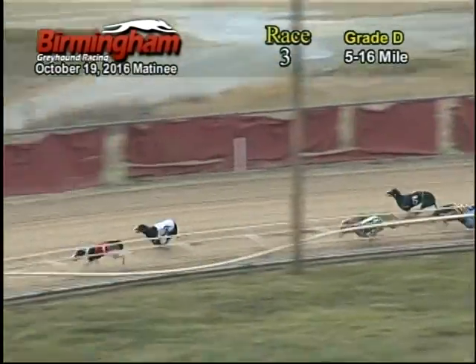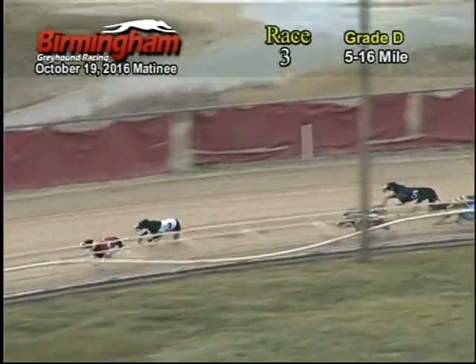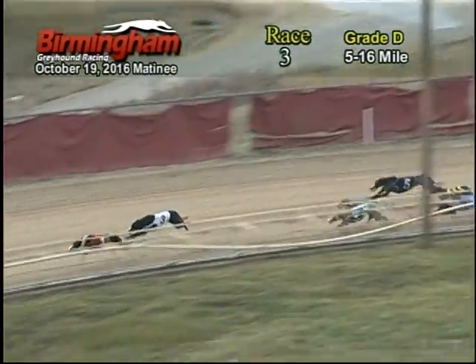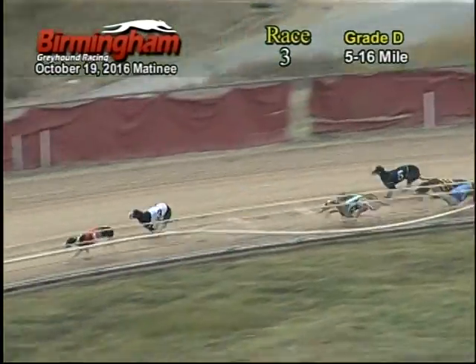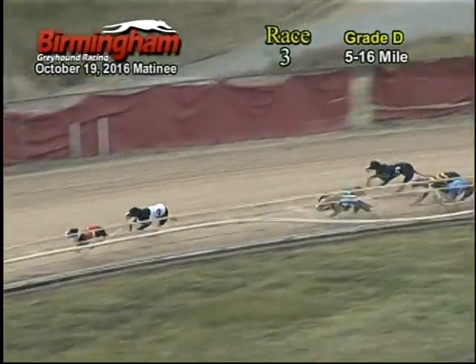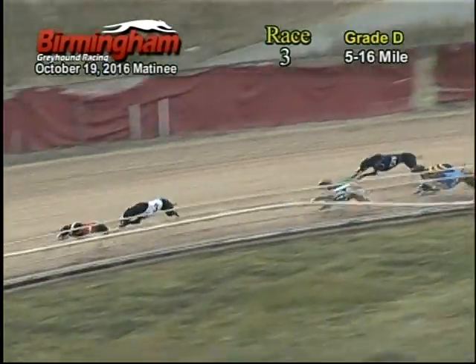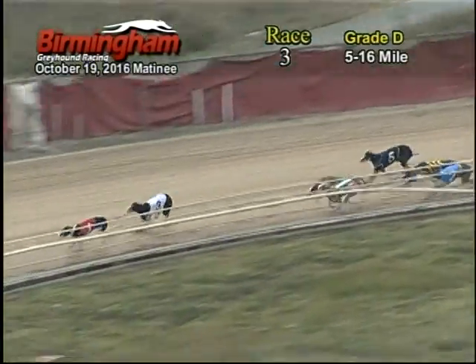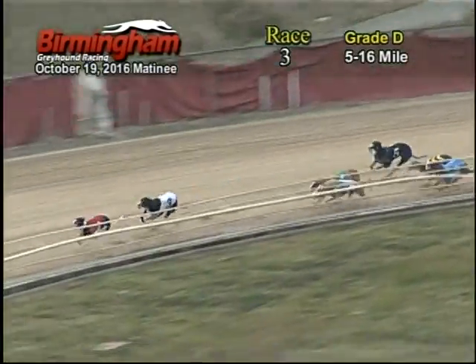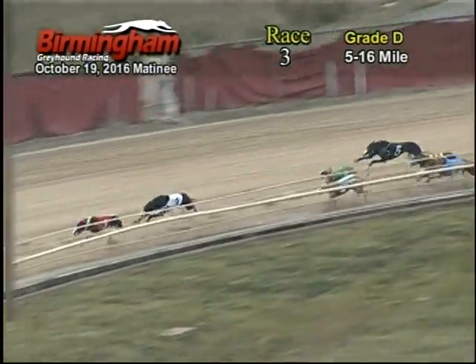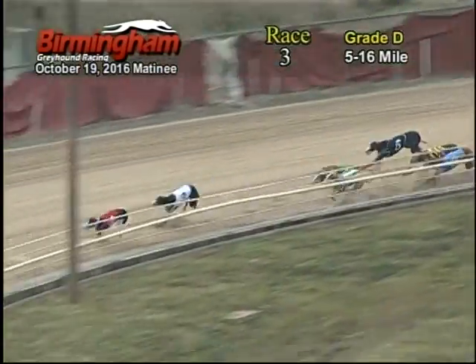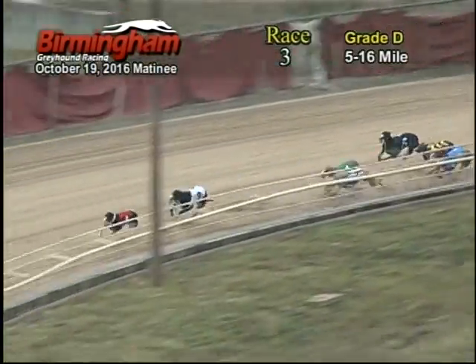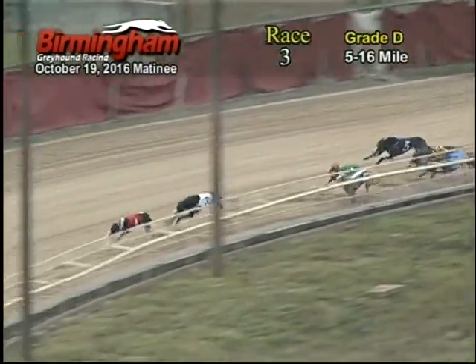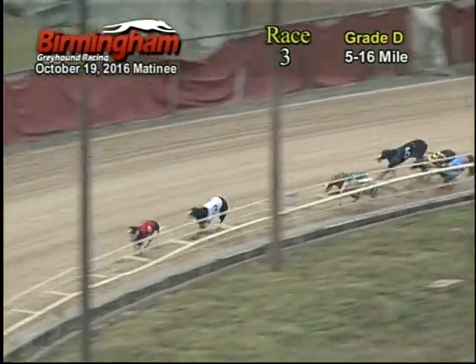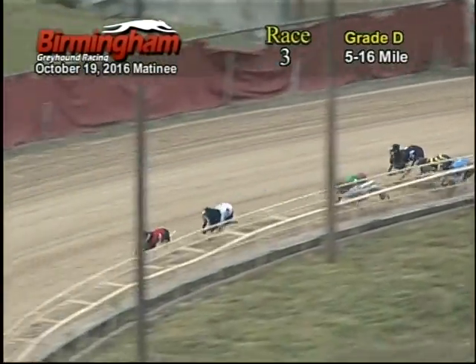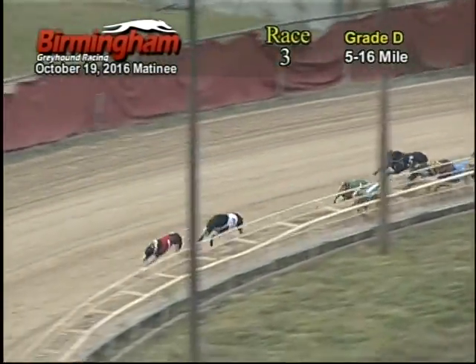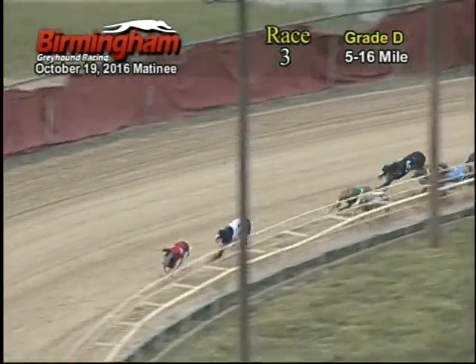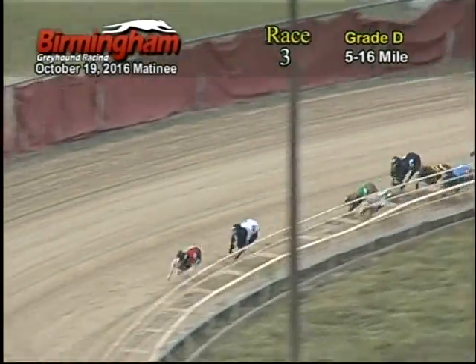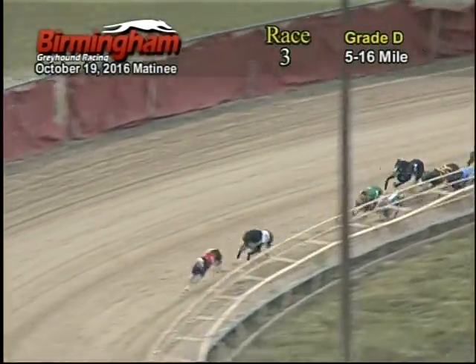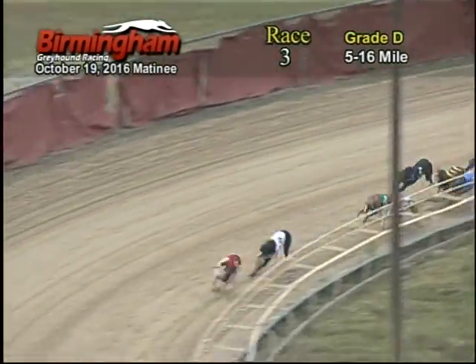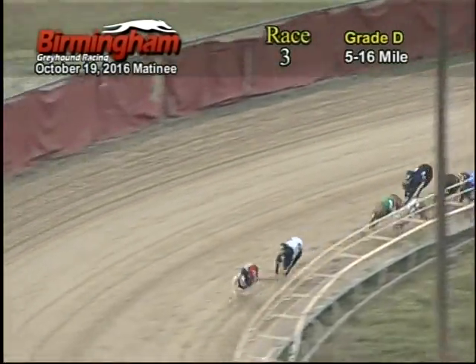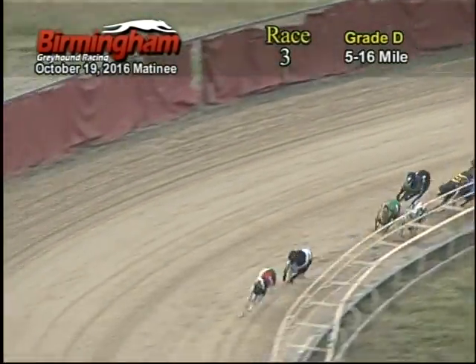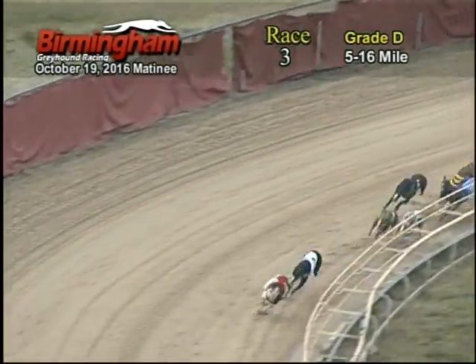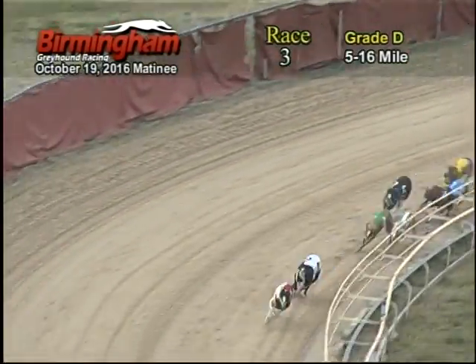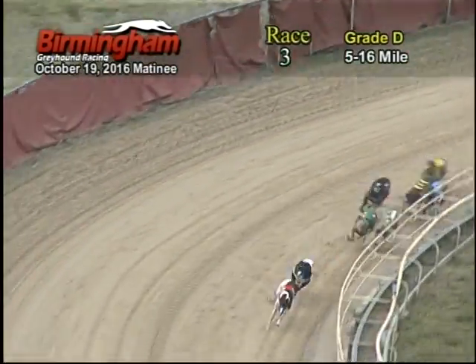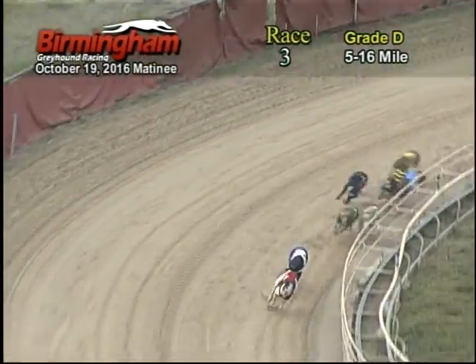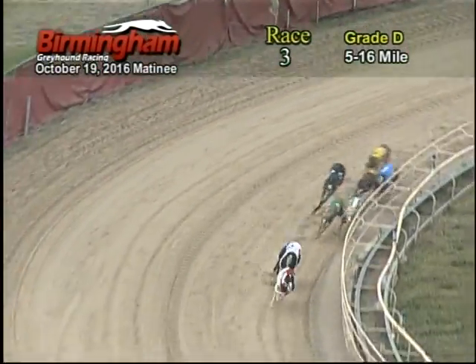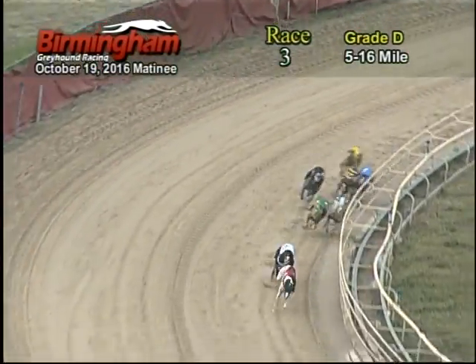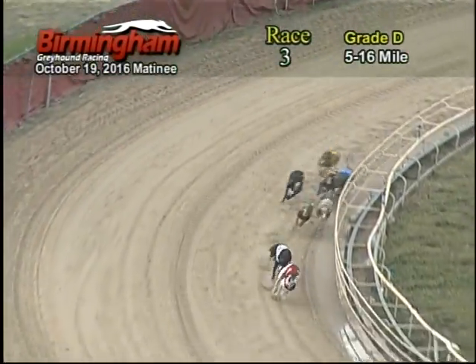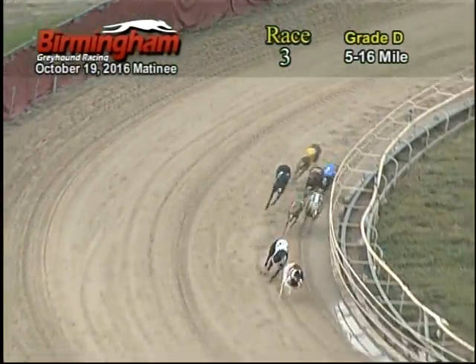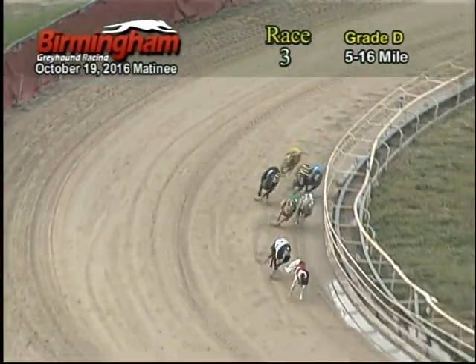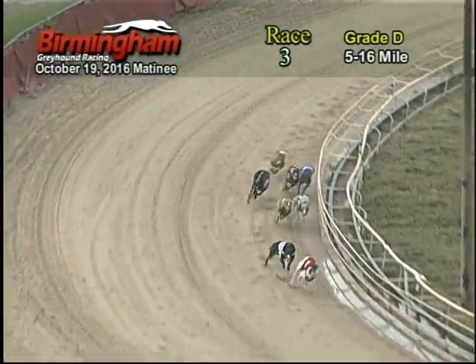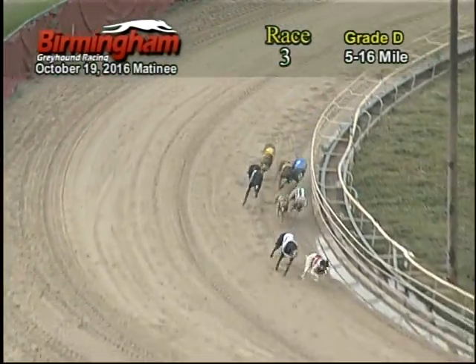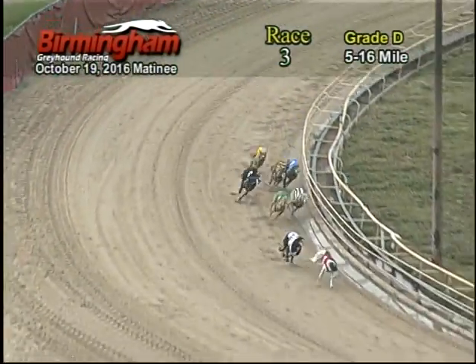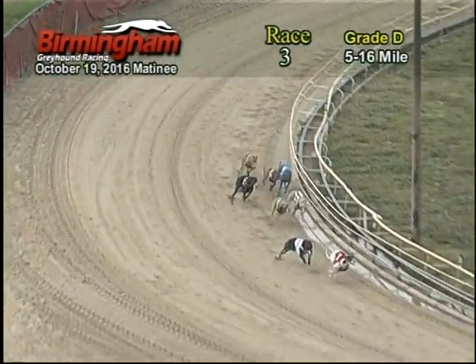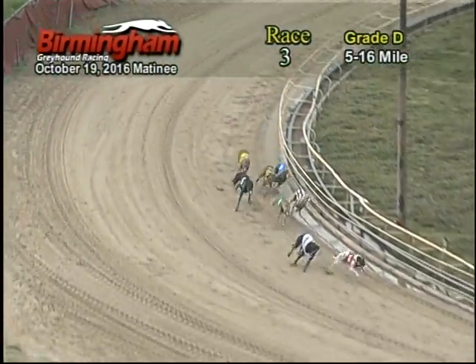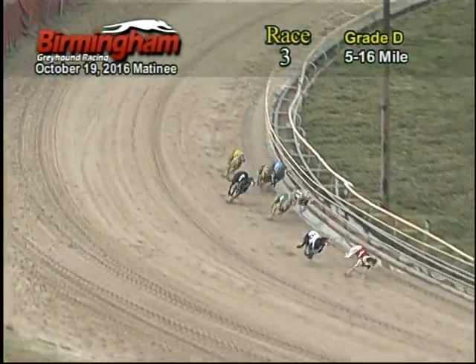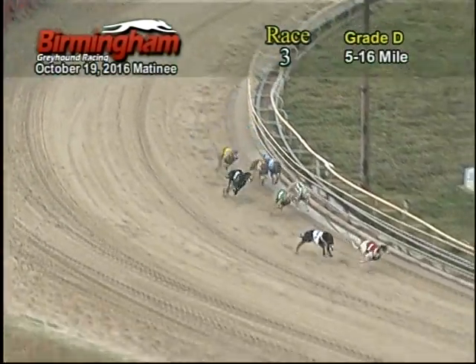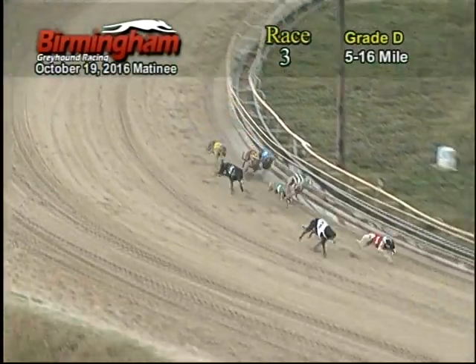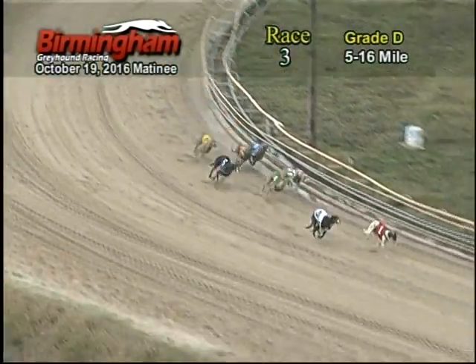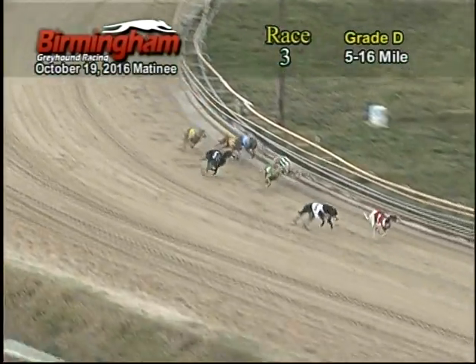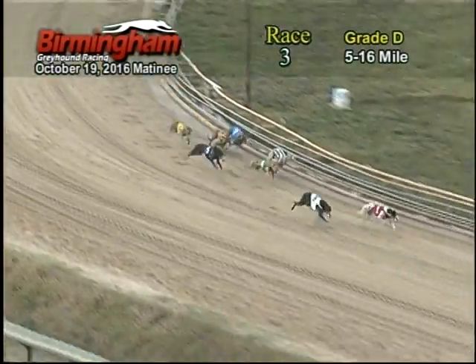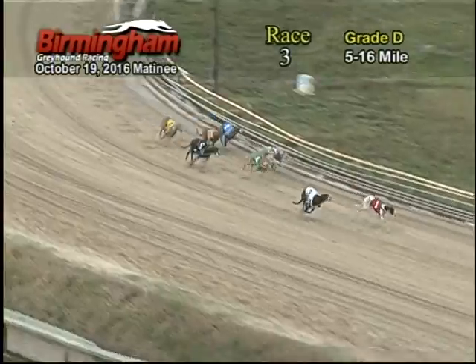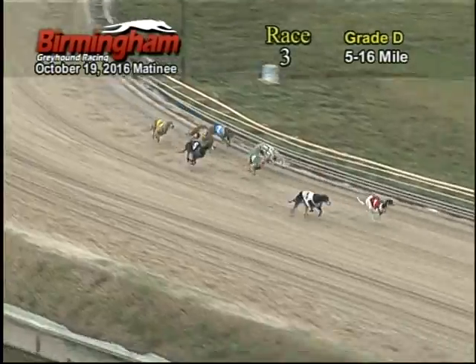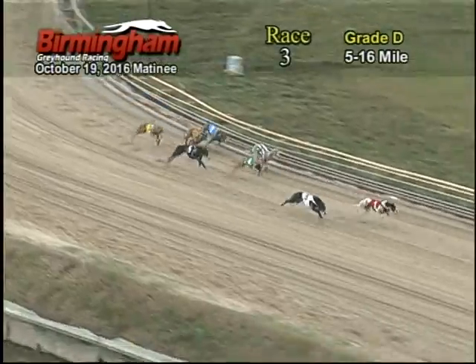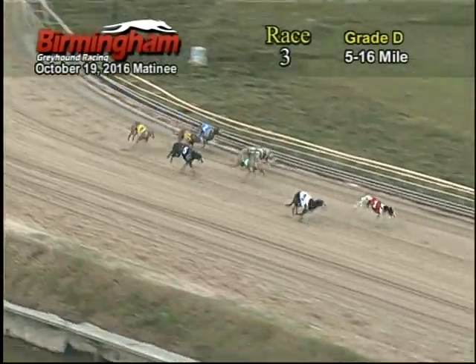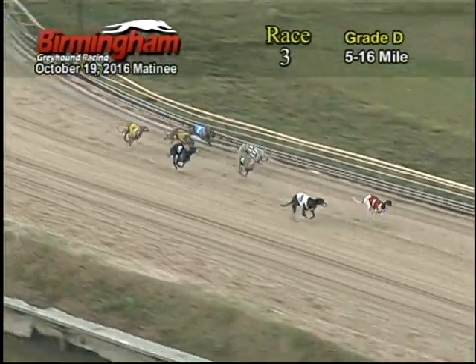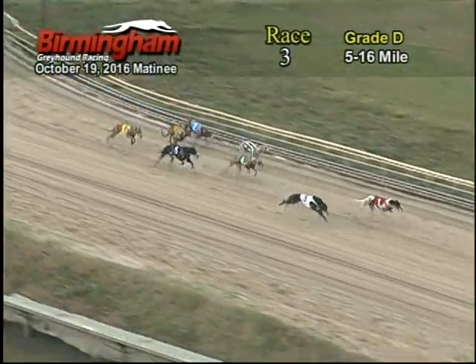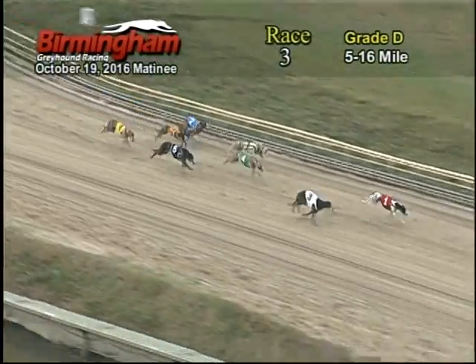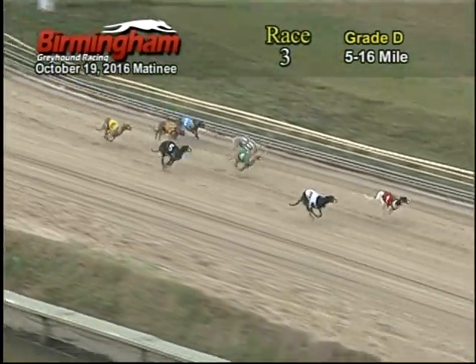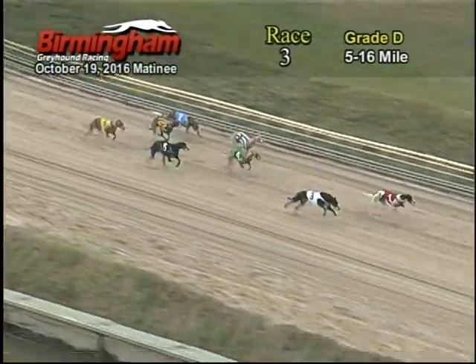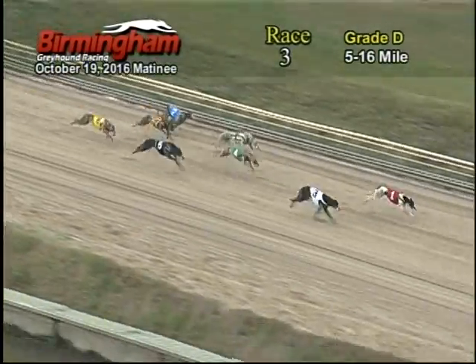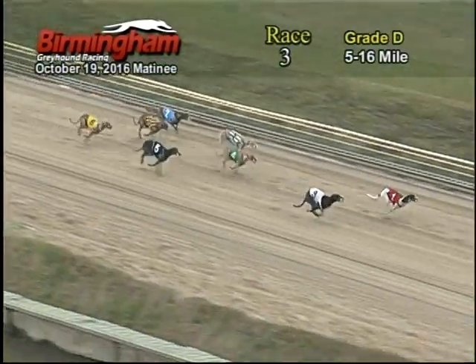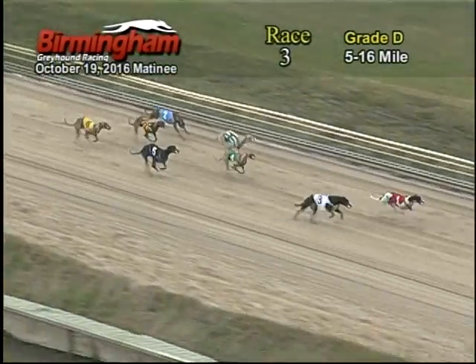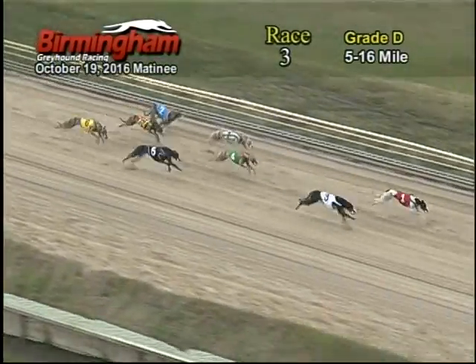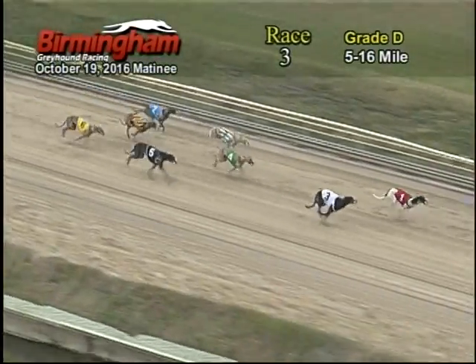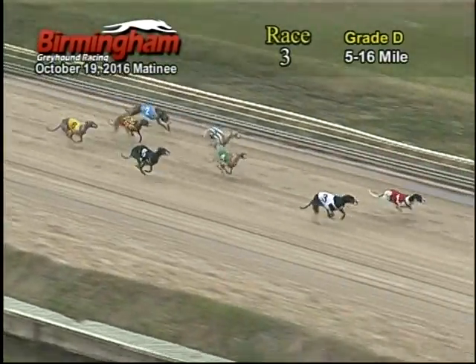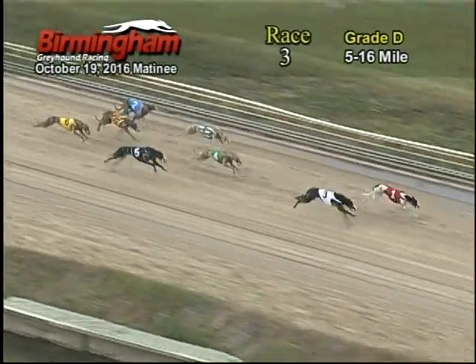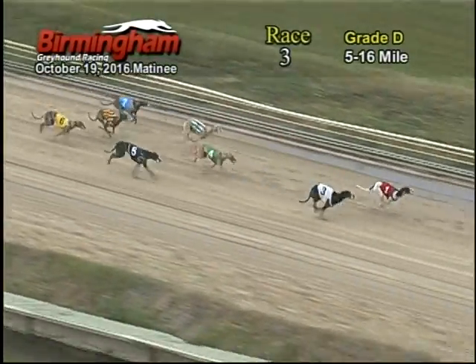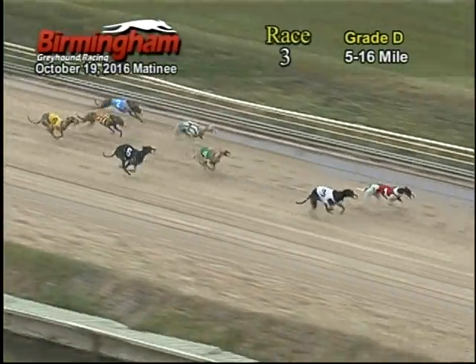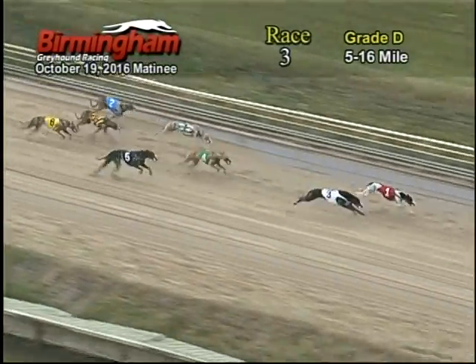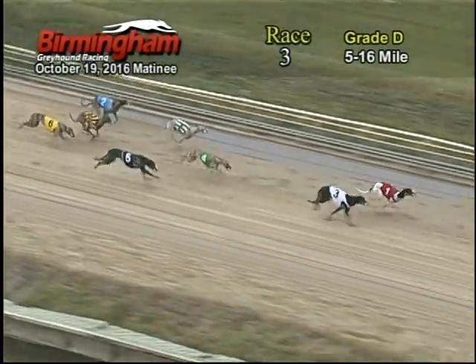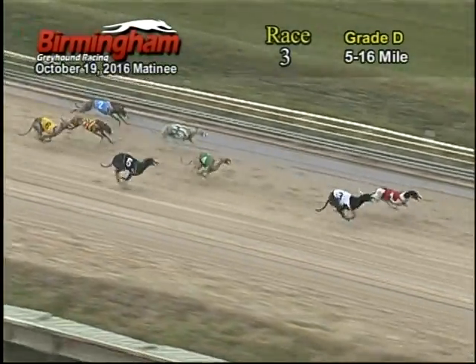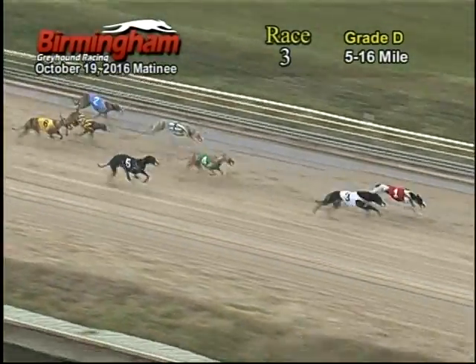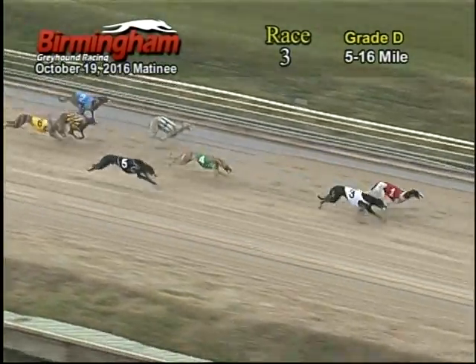And as they make their way around to the home stretch, one holds on to that lead, fought by the three, four, seven, eight, five, and coming down the home stretch,